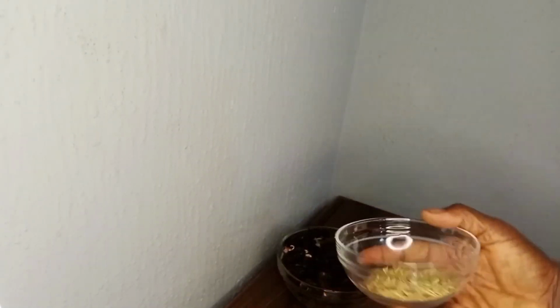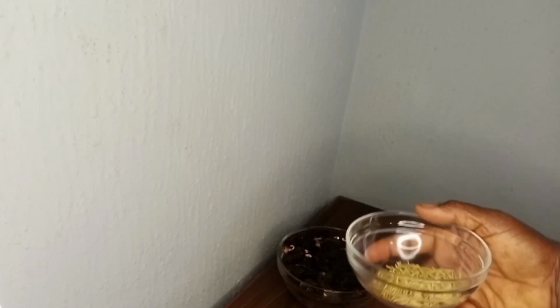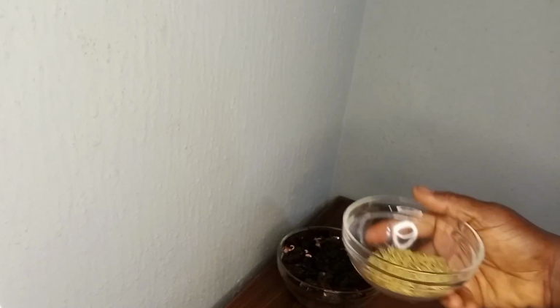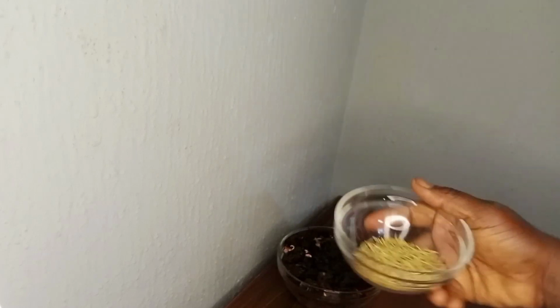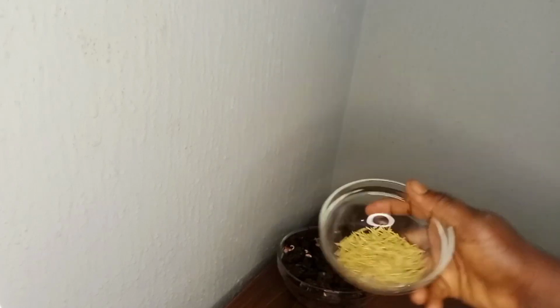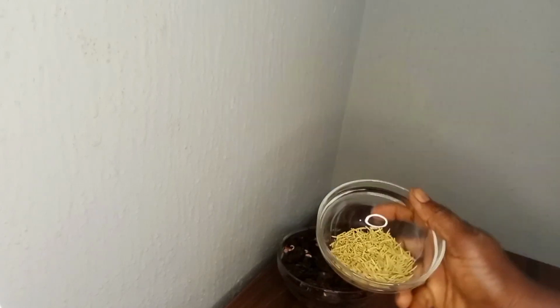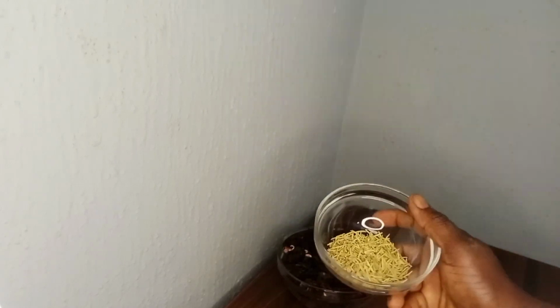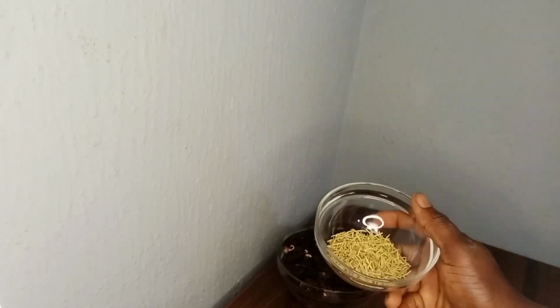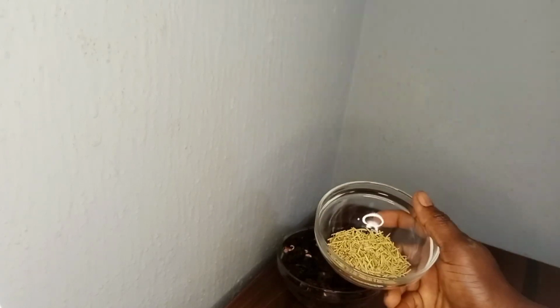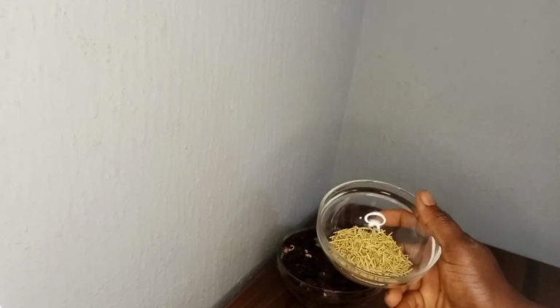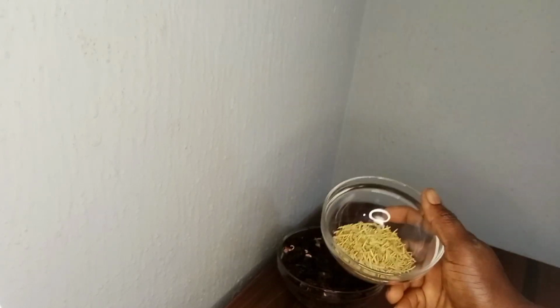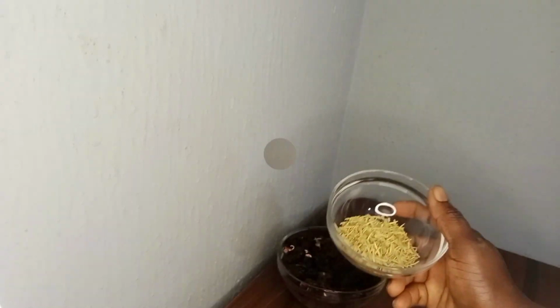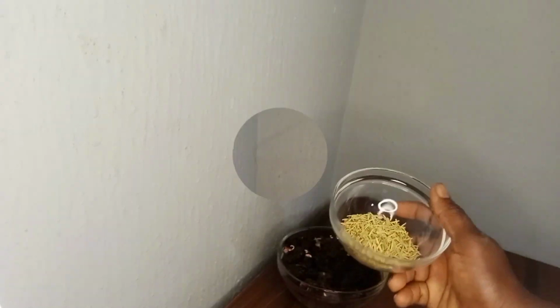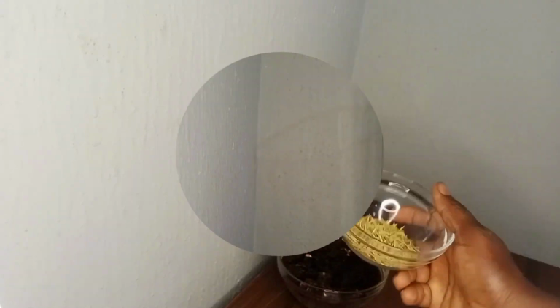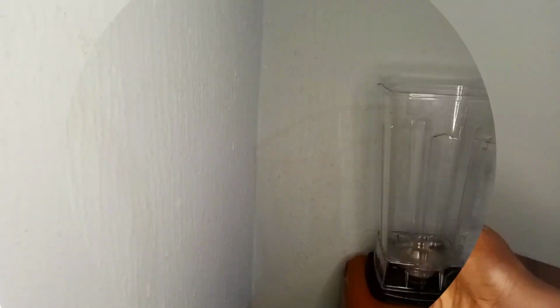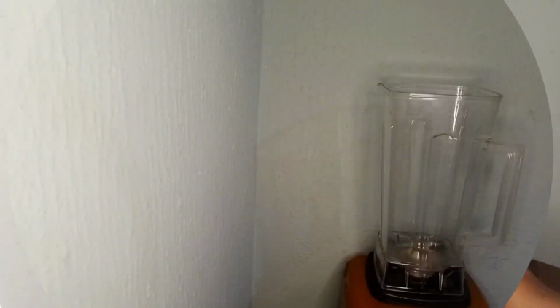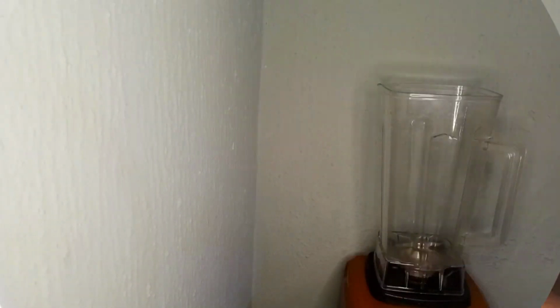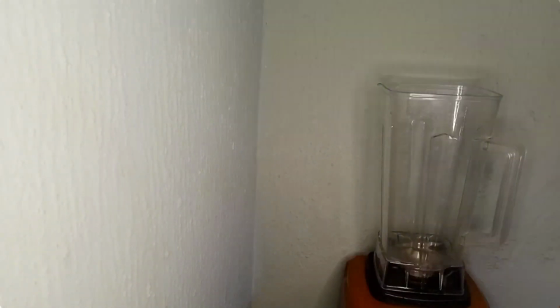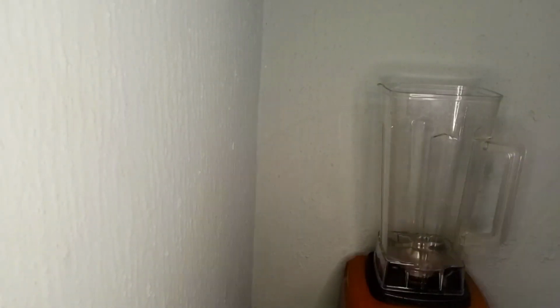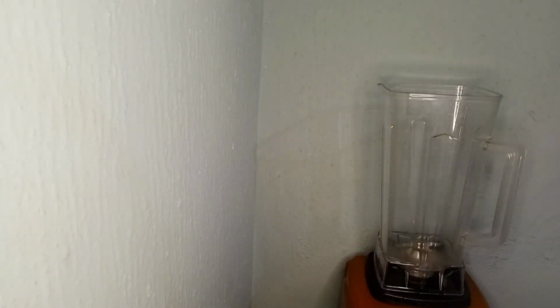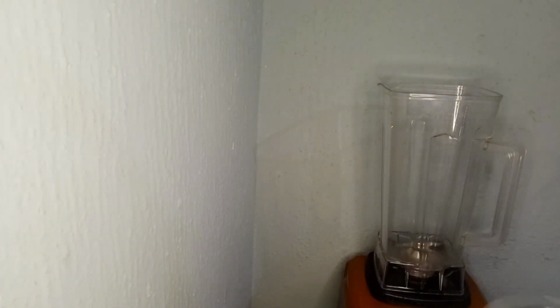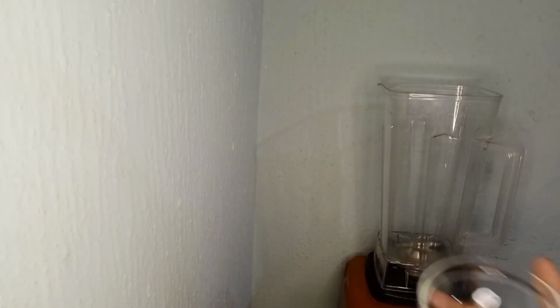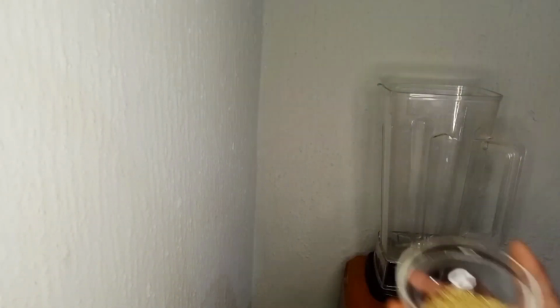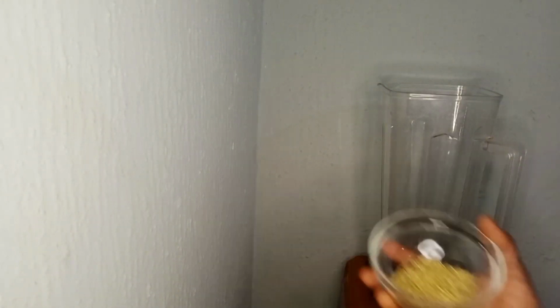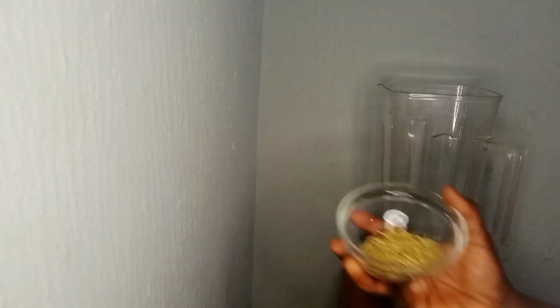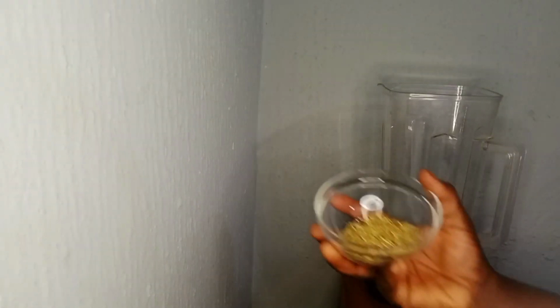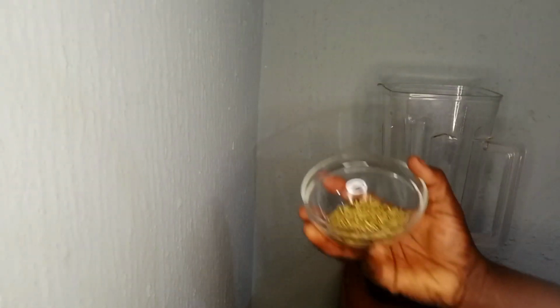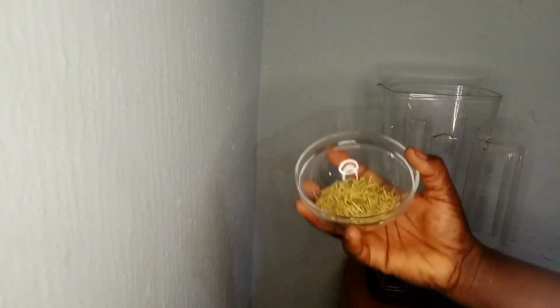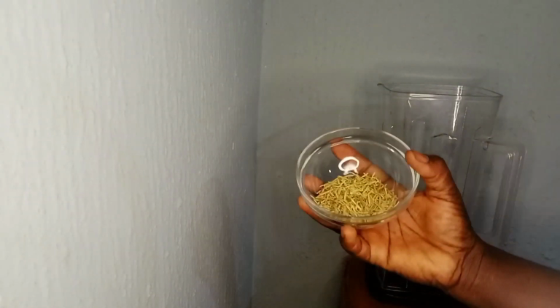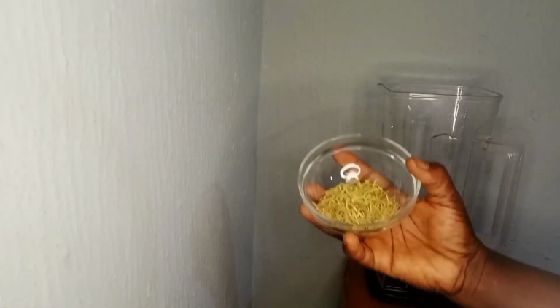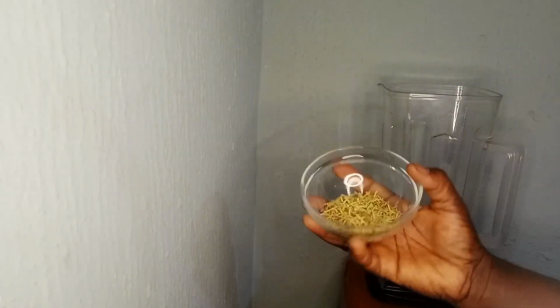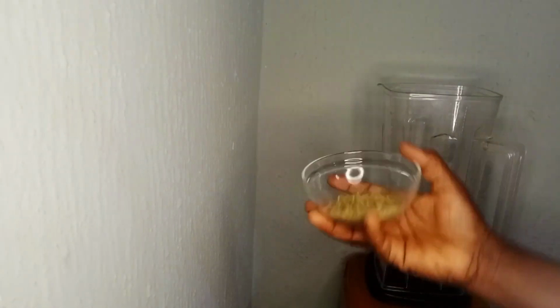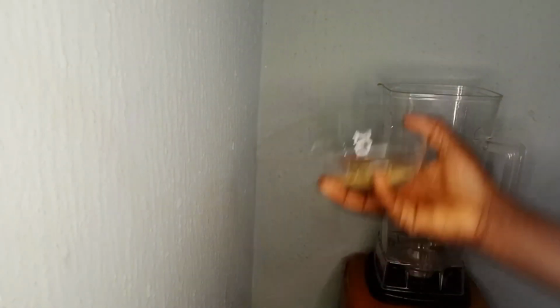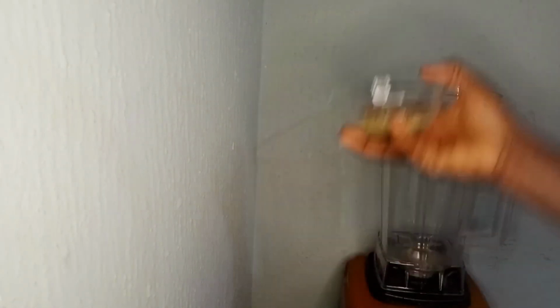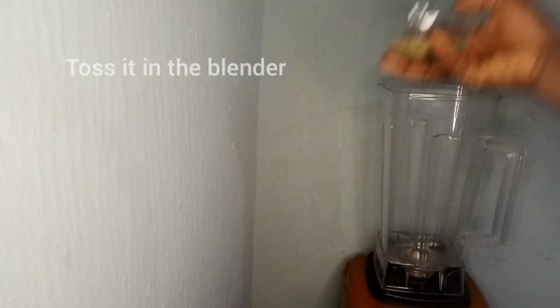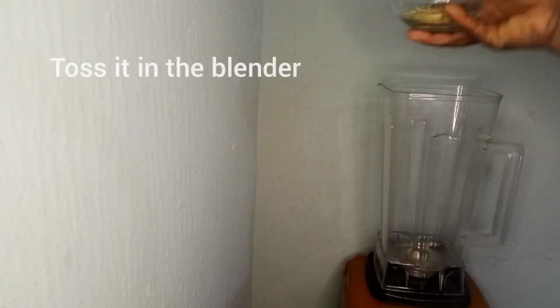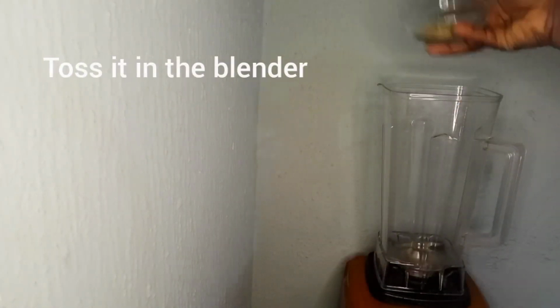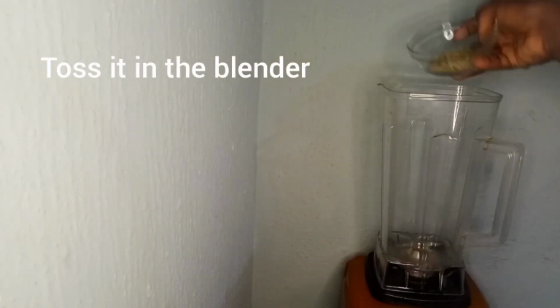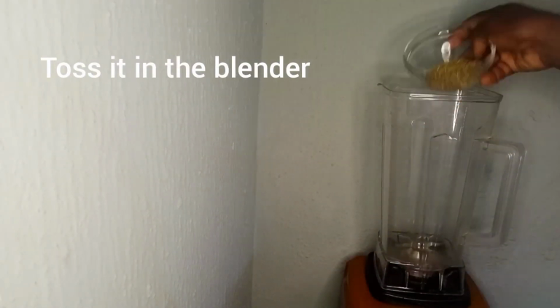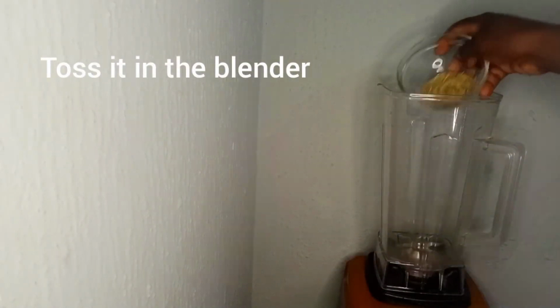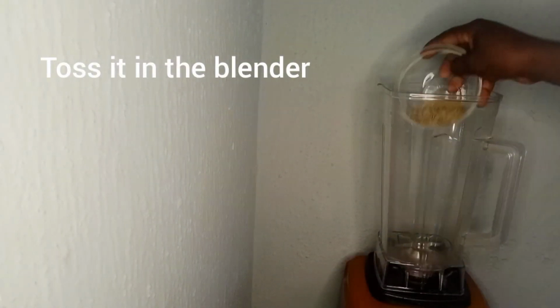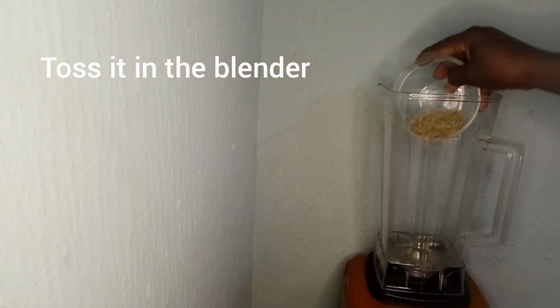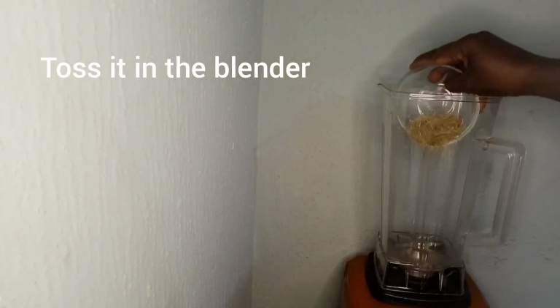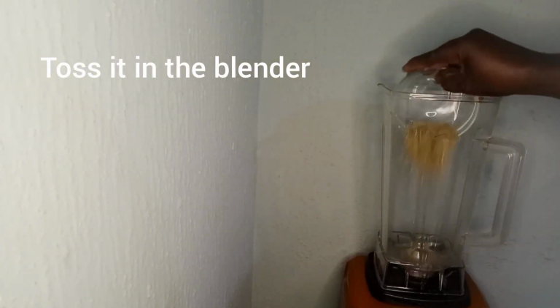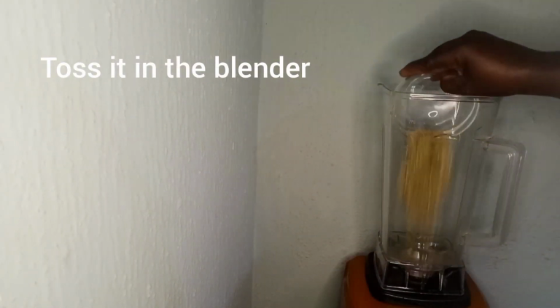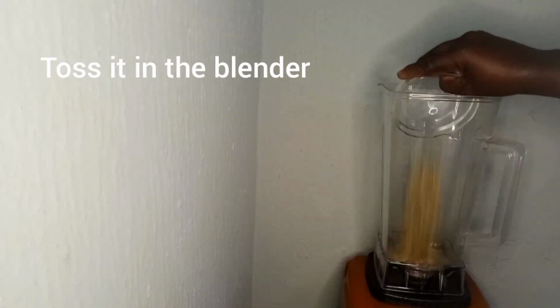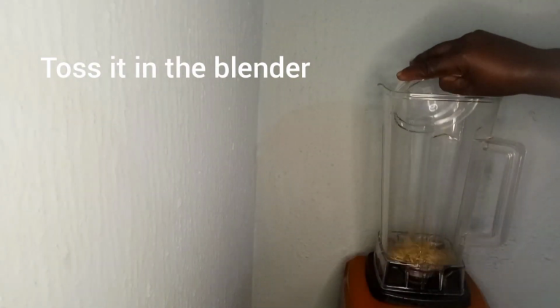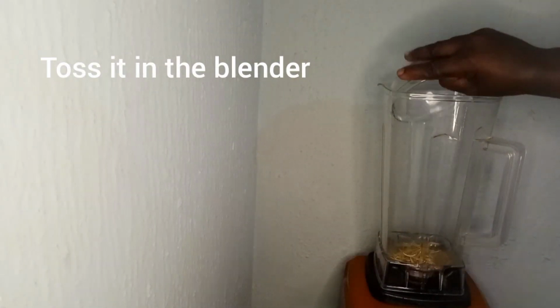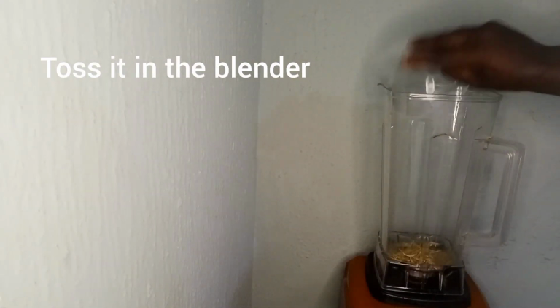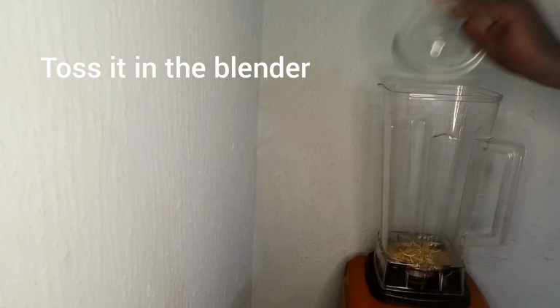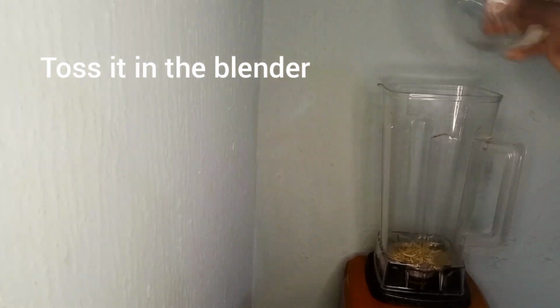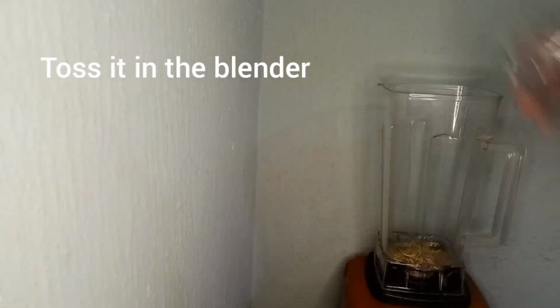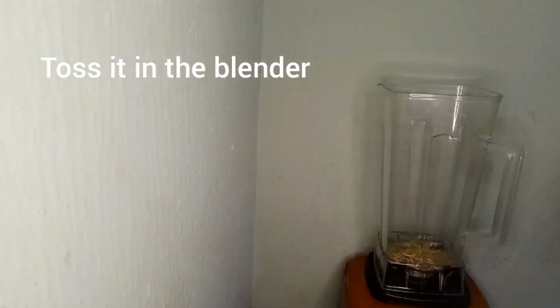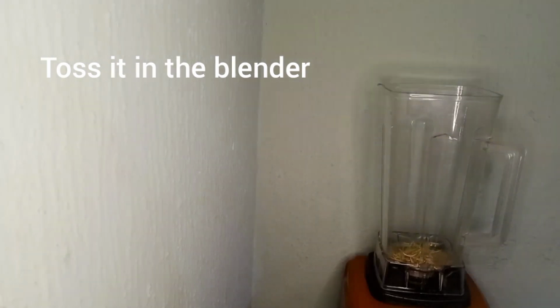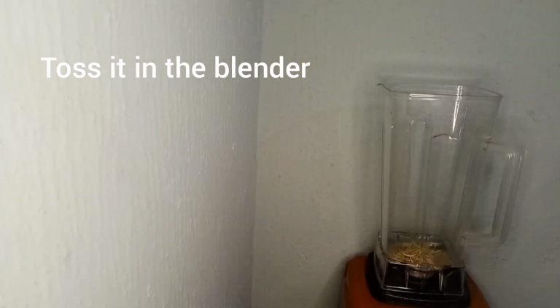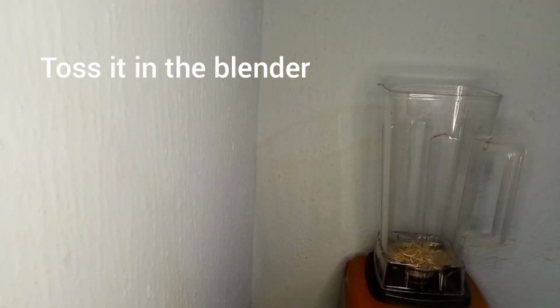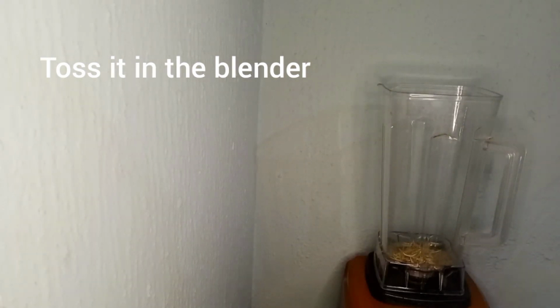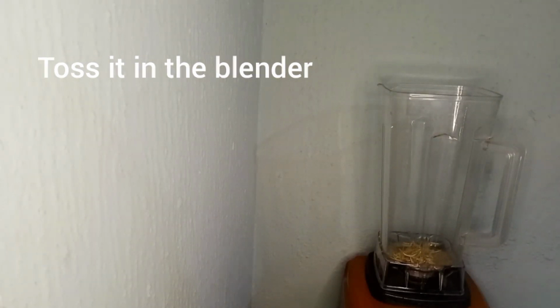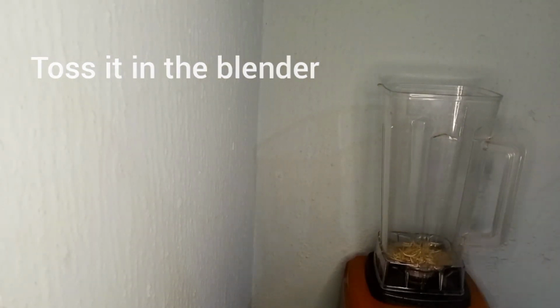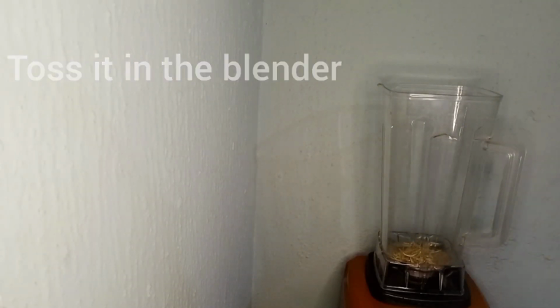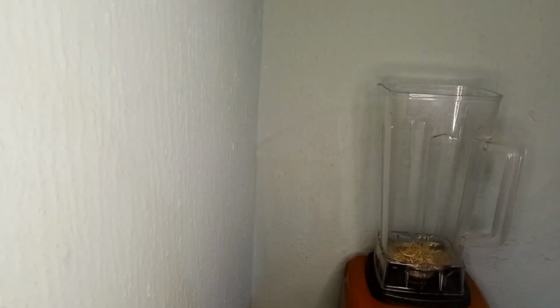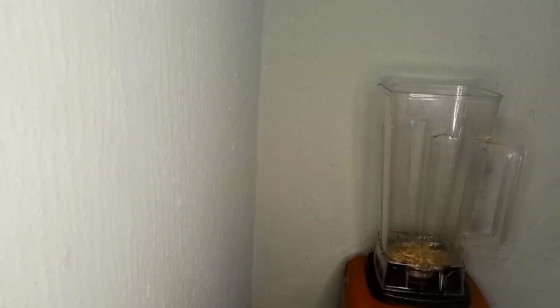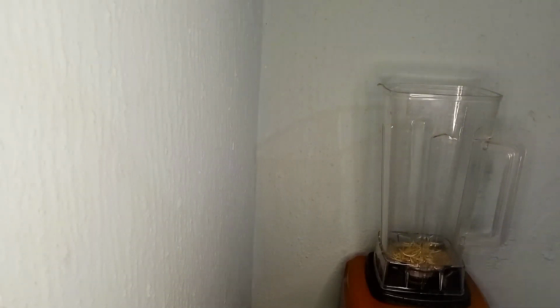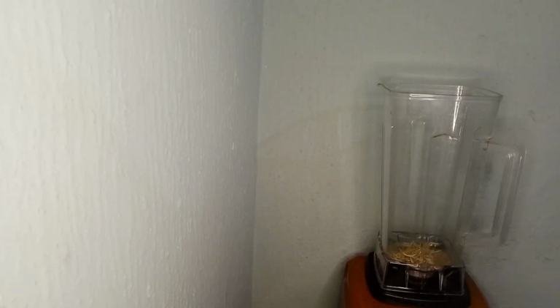Take your rosemary, toast it in the blender, and your hibiscus petals also.